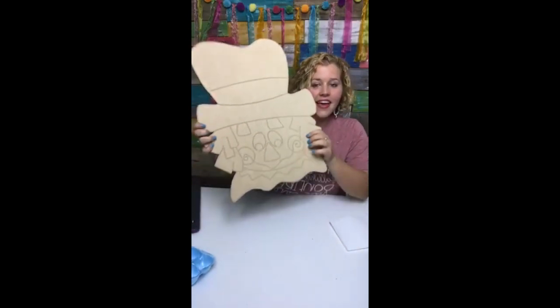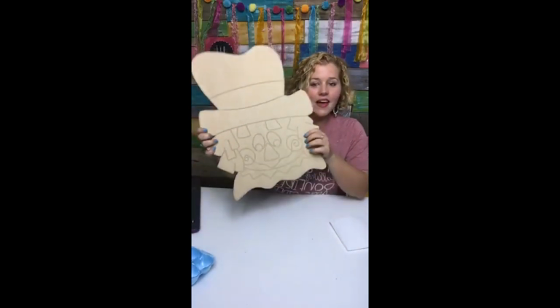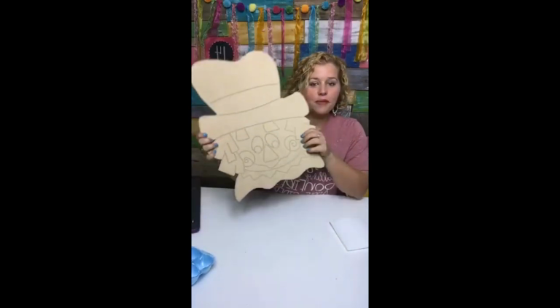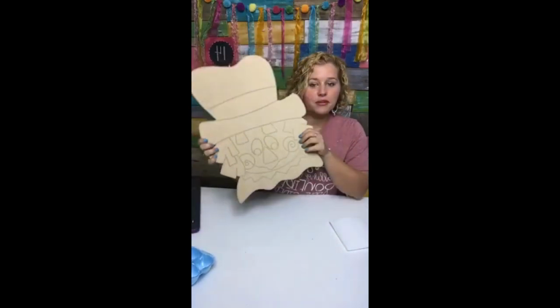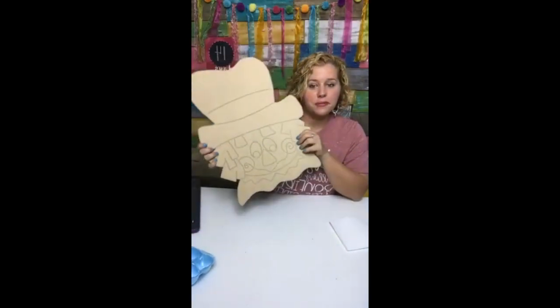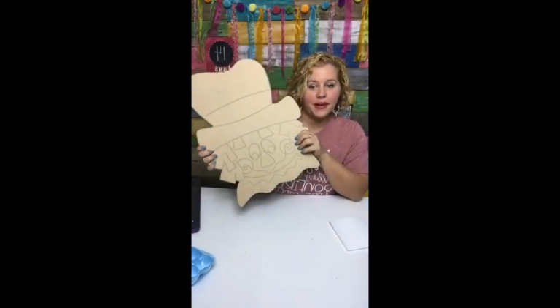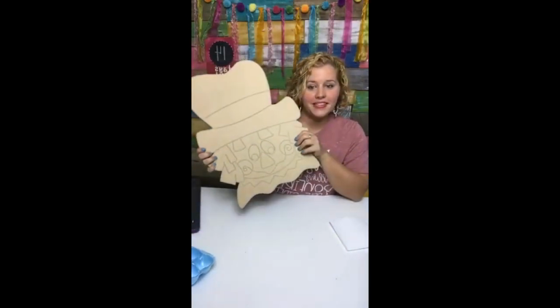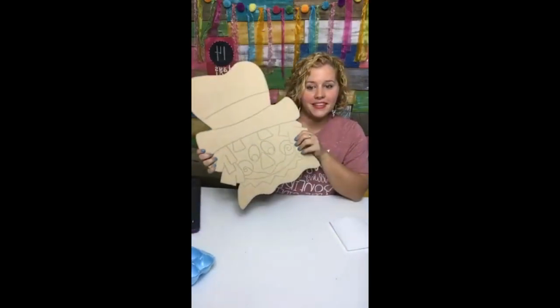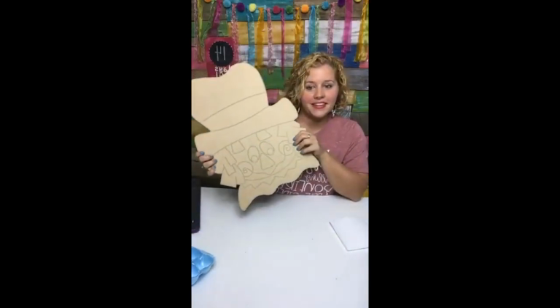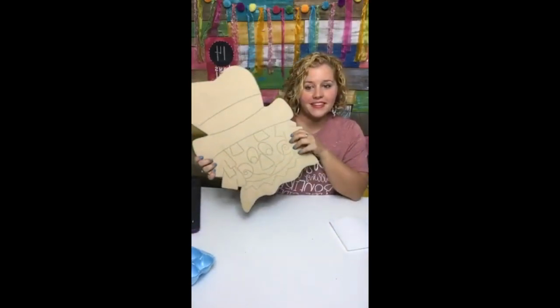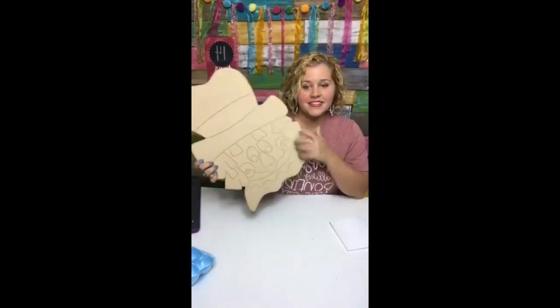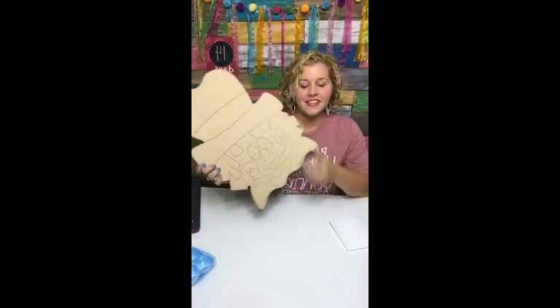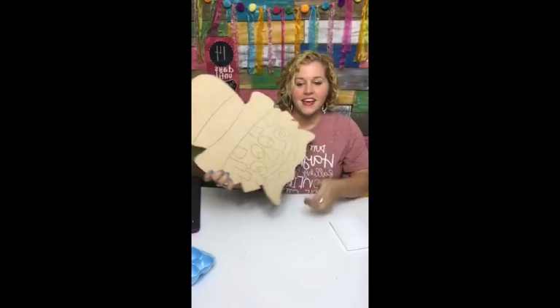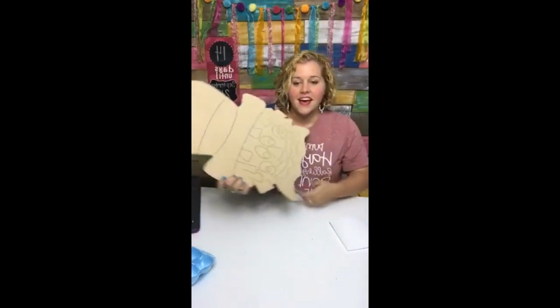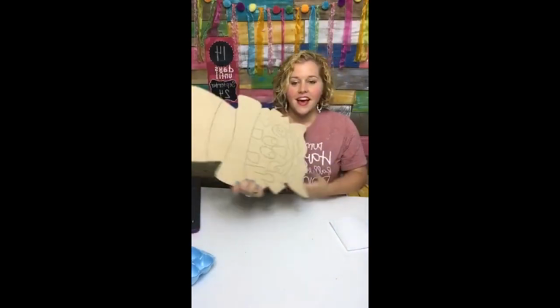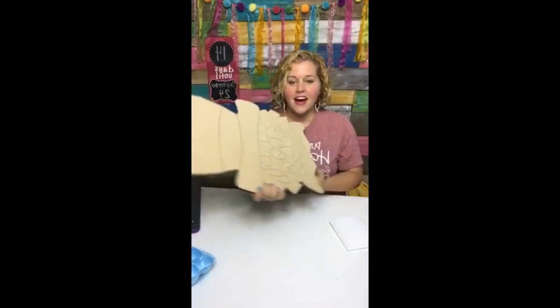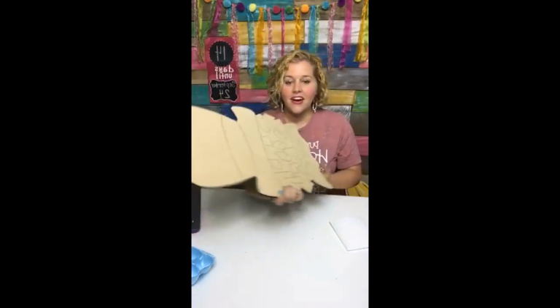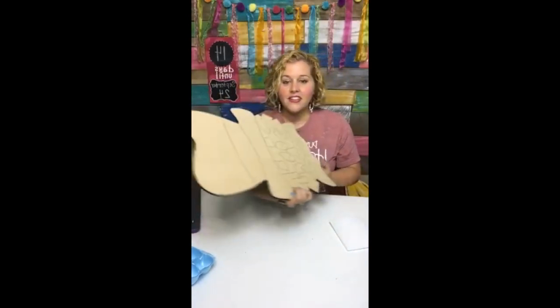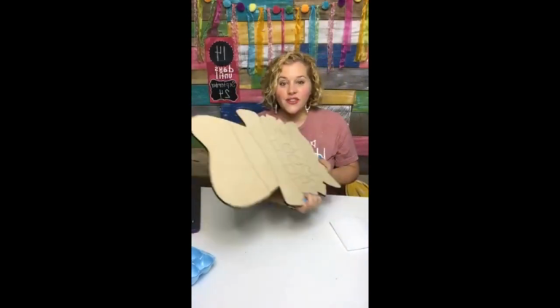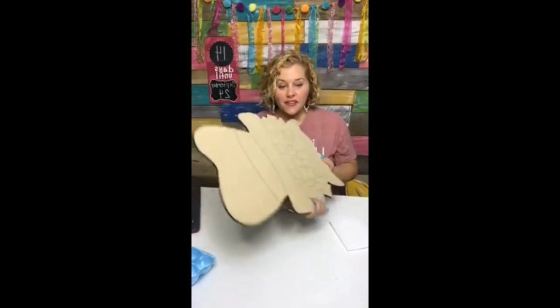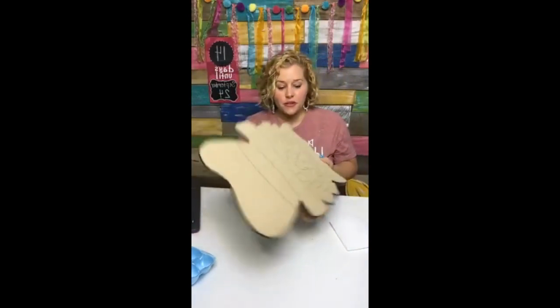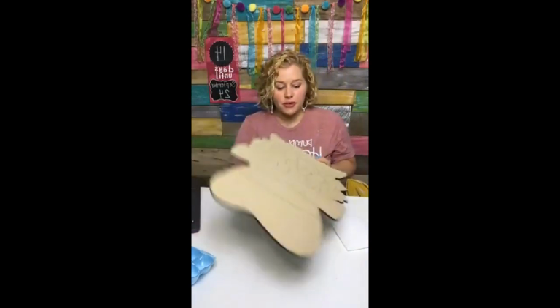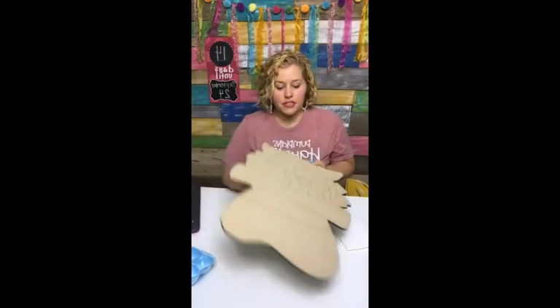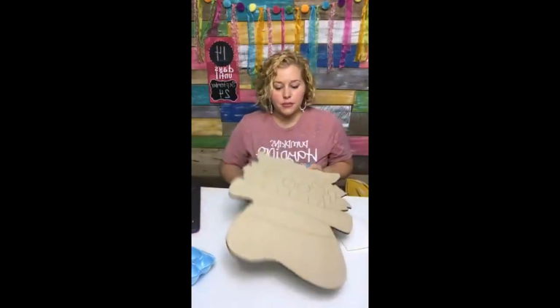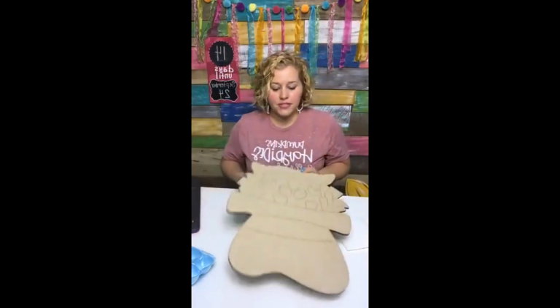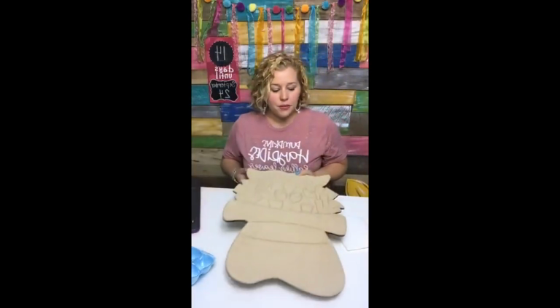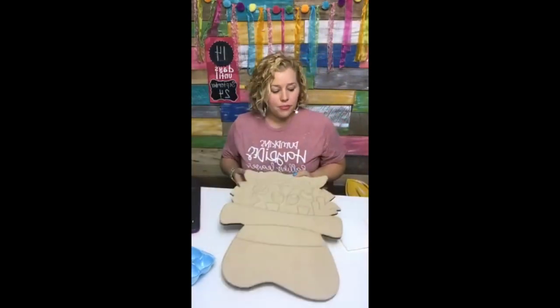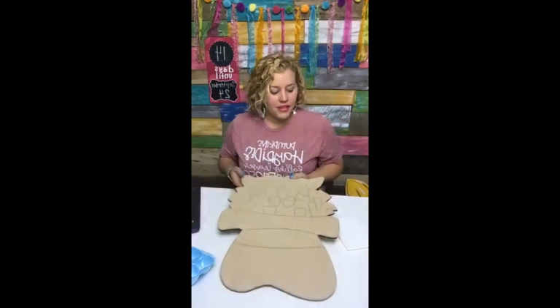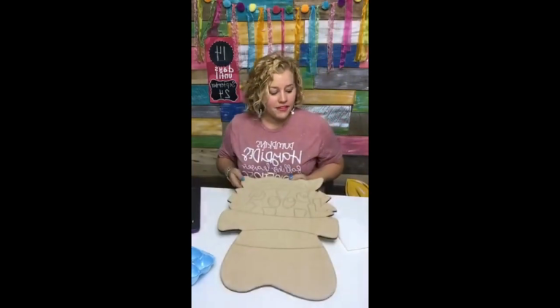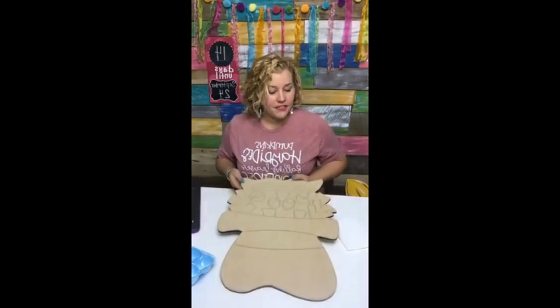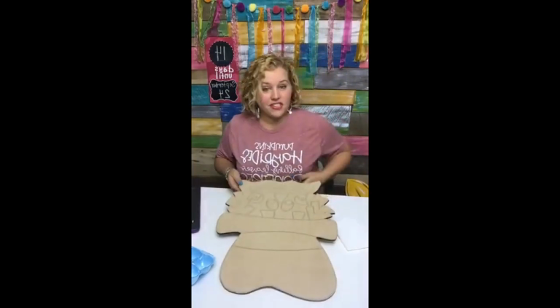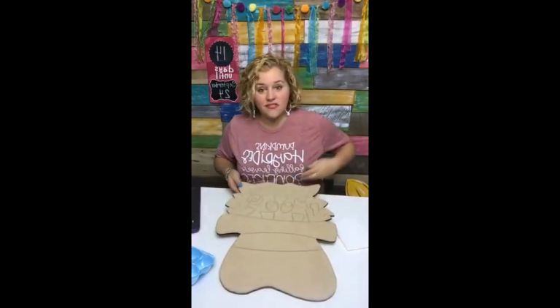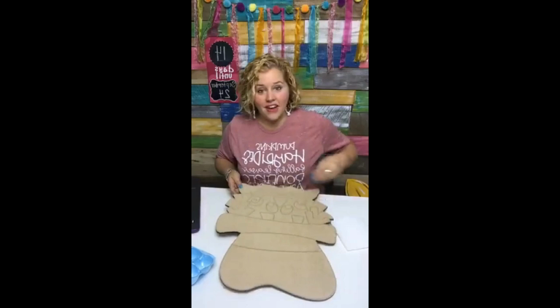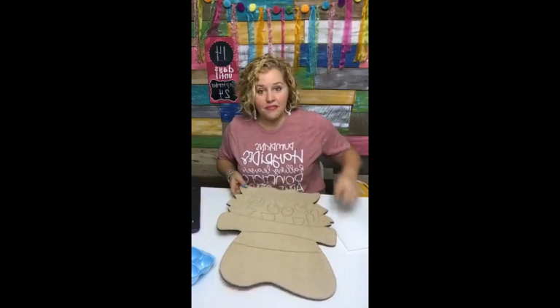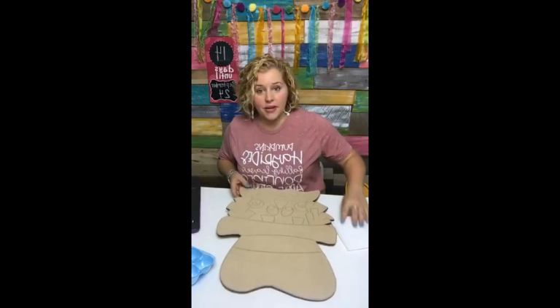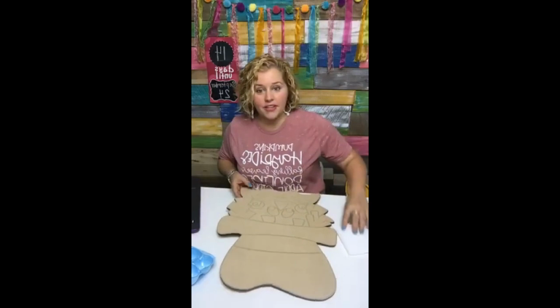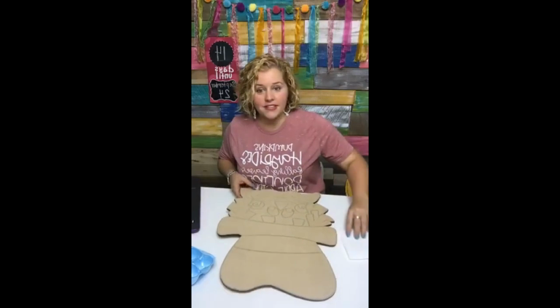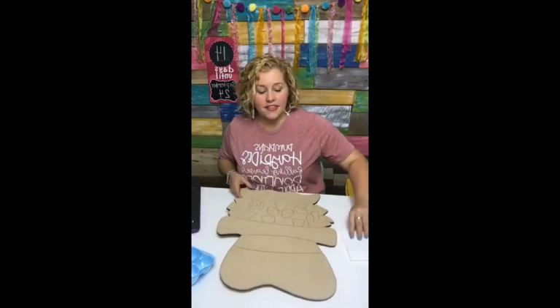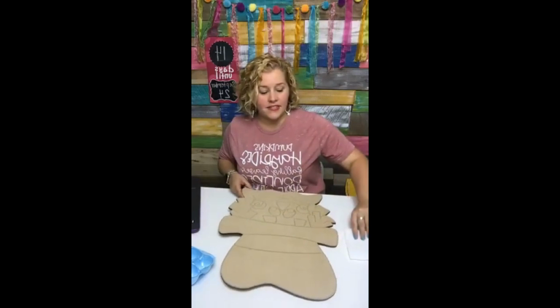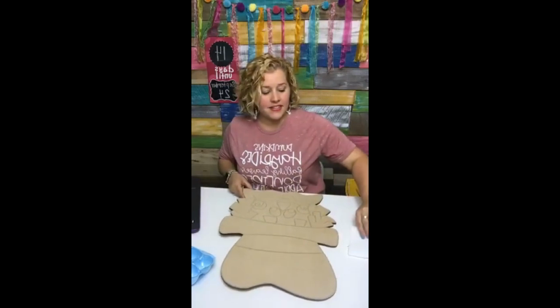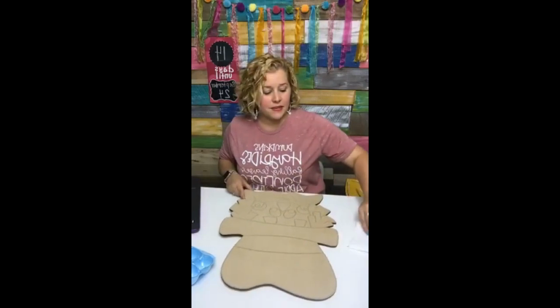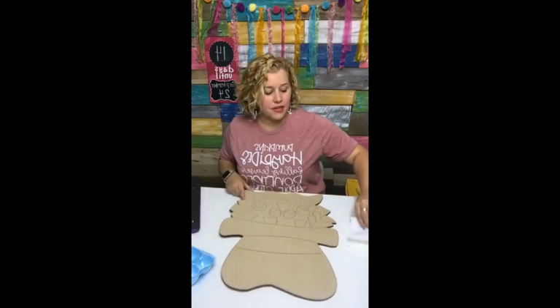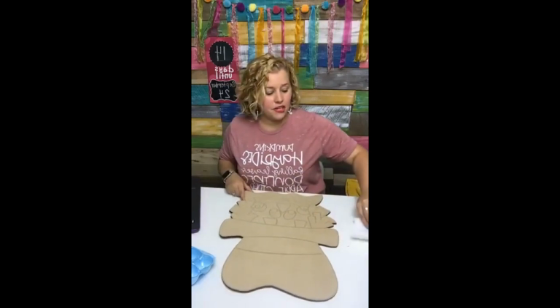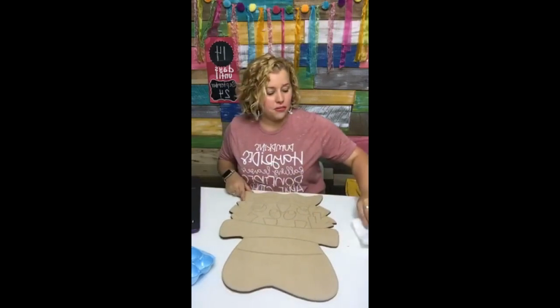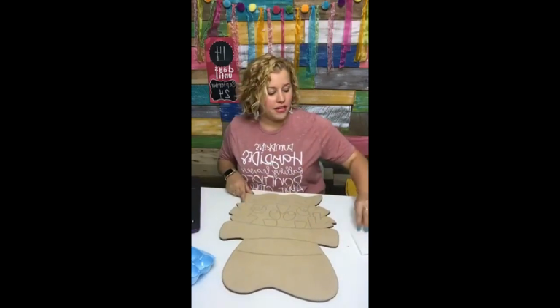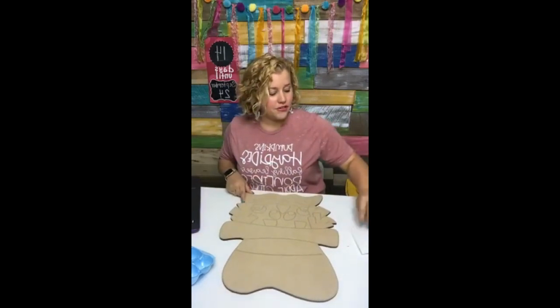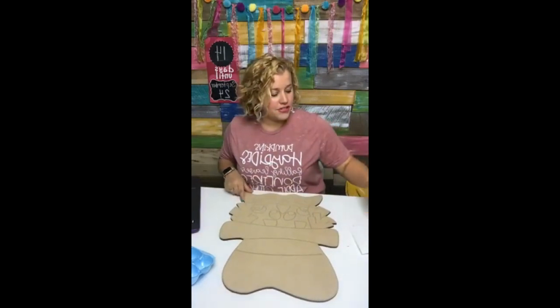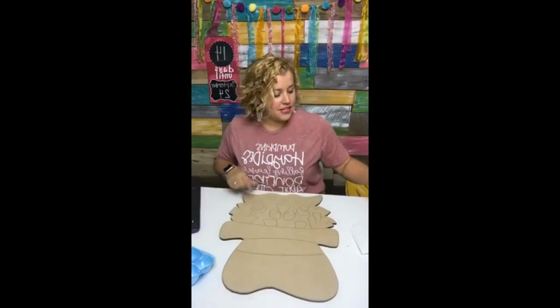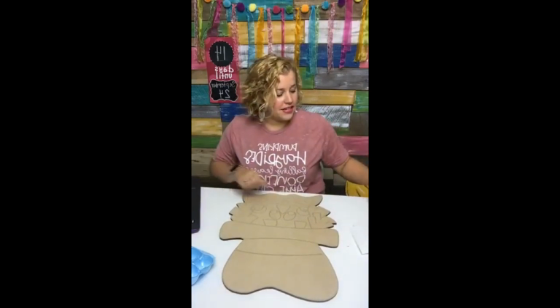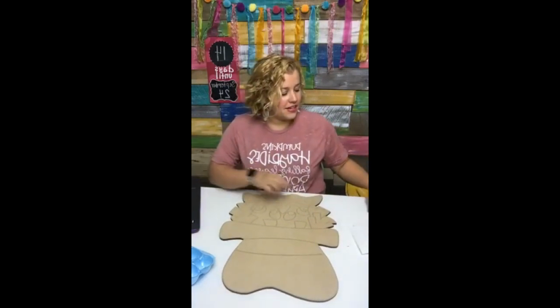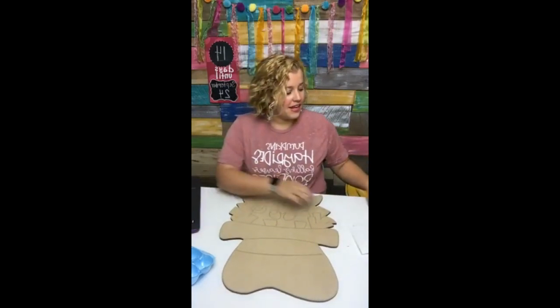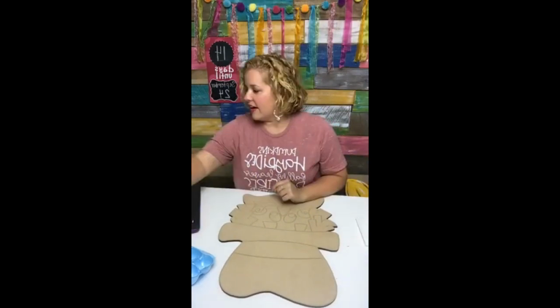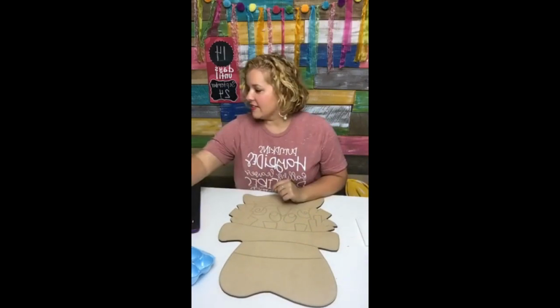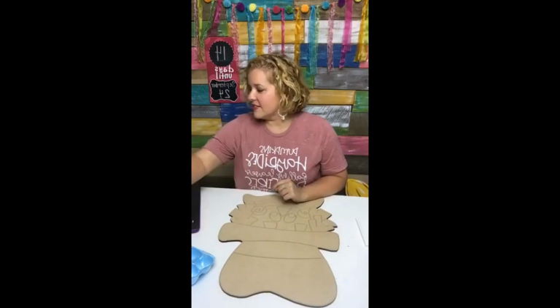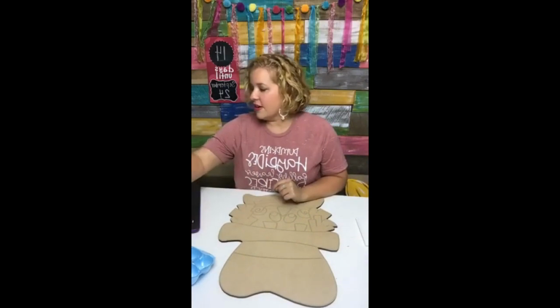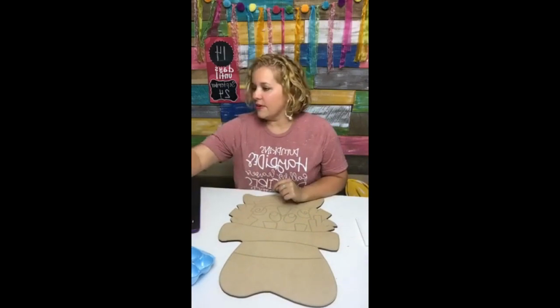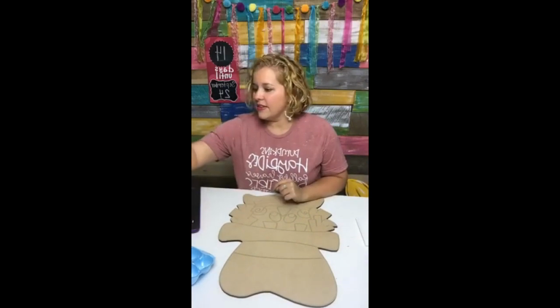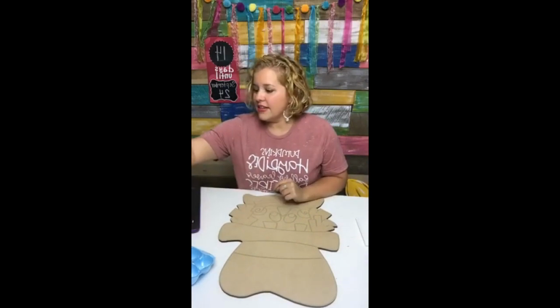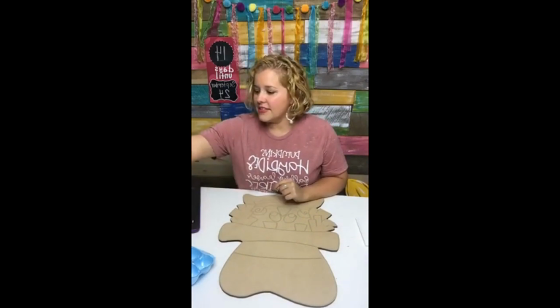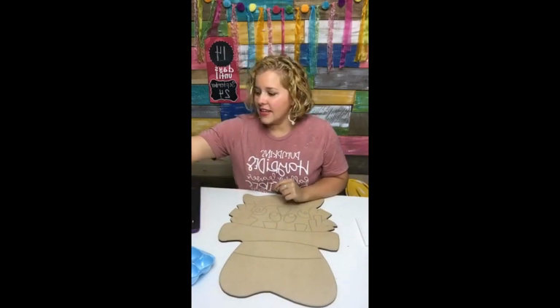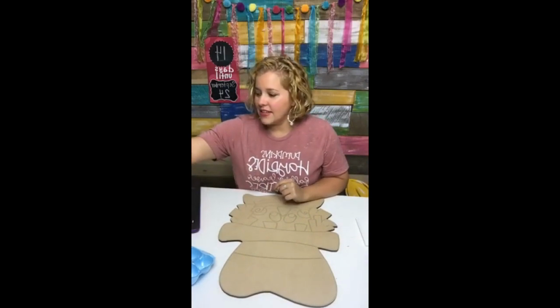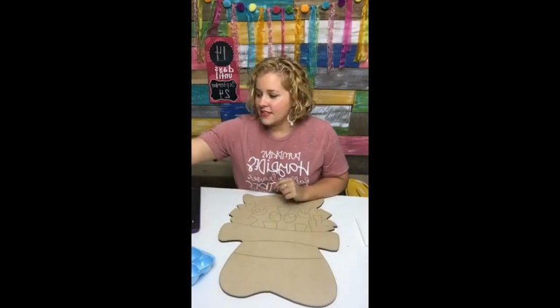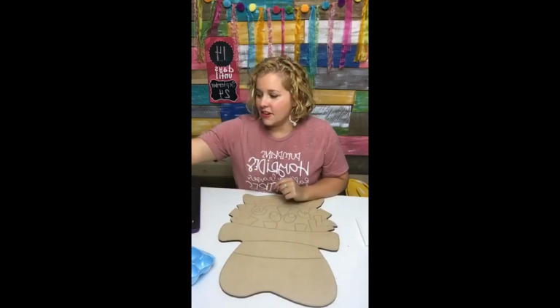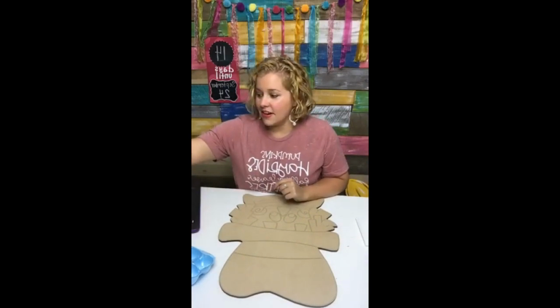And we're going to be painting this. I also have the printable template for just five bucks if that's something you'd be interested in. Alright, so let's get started.